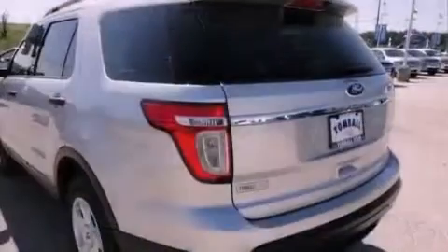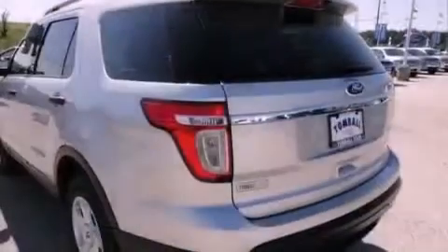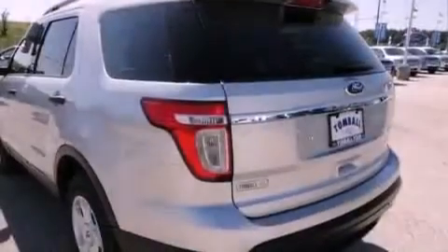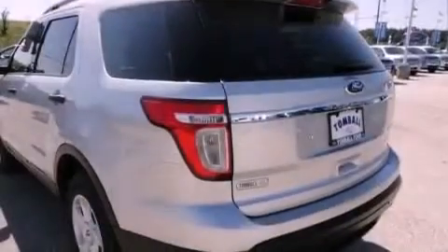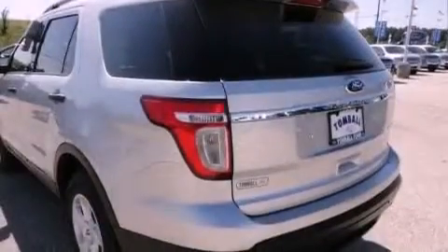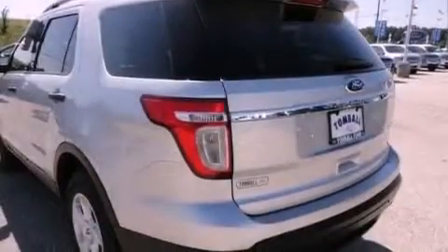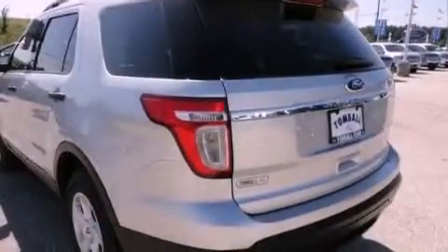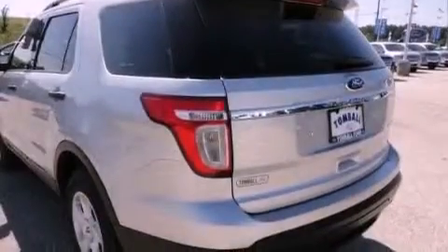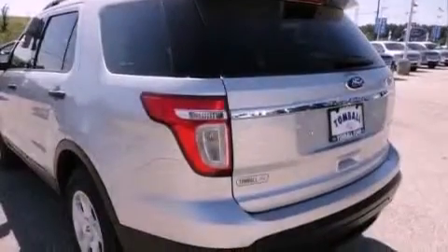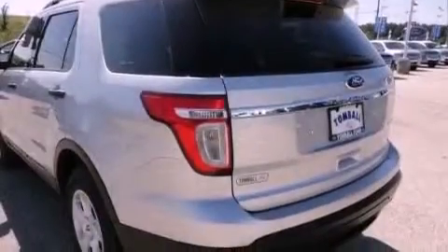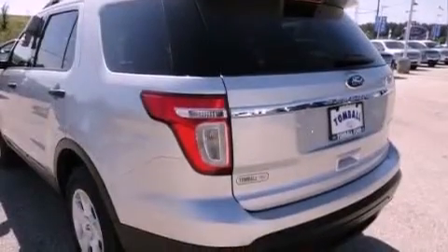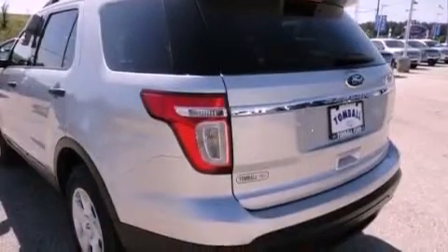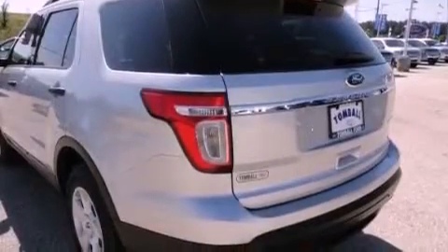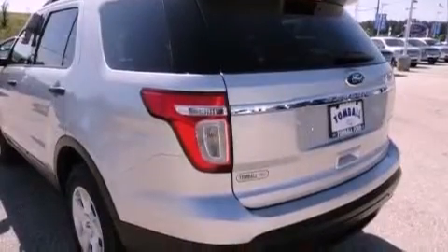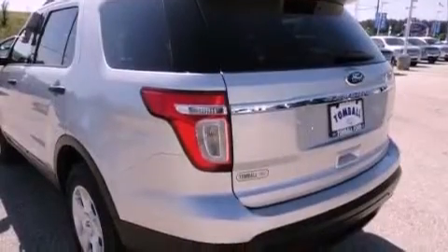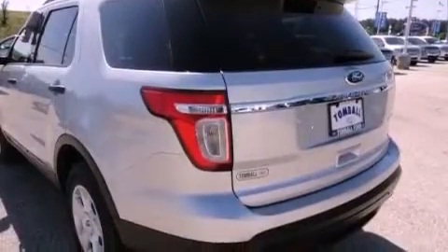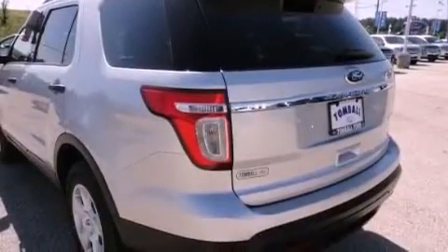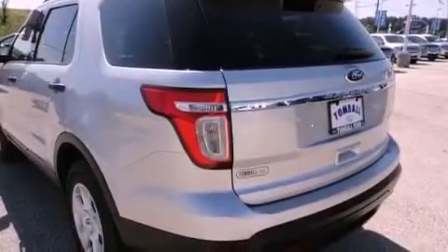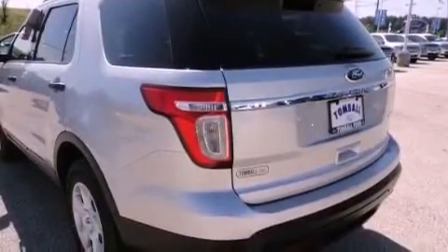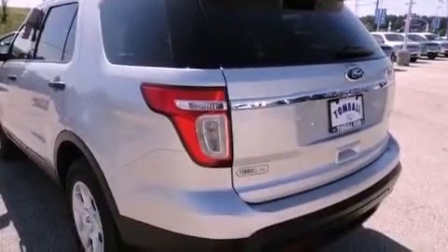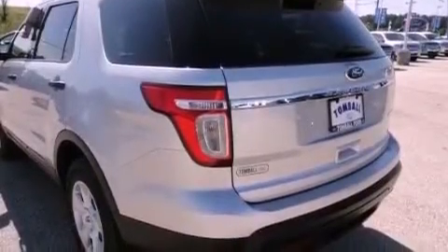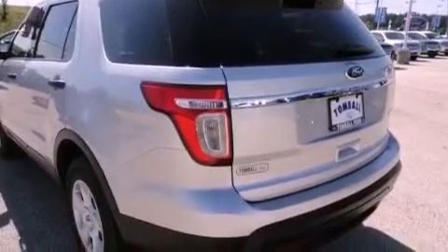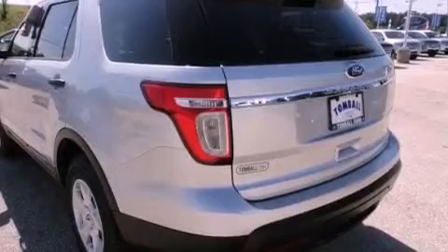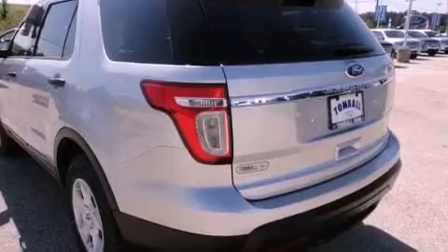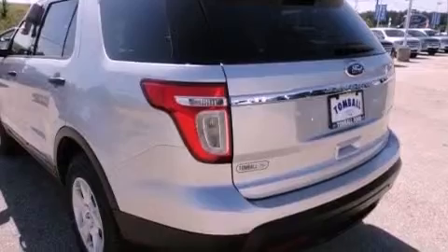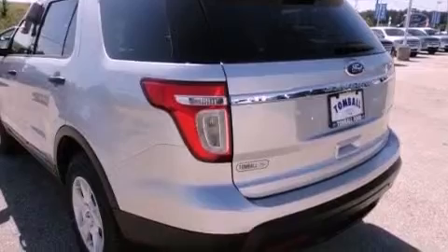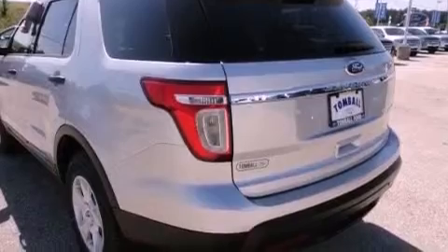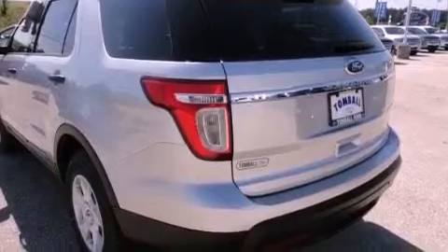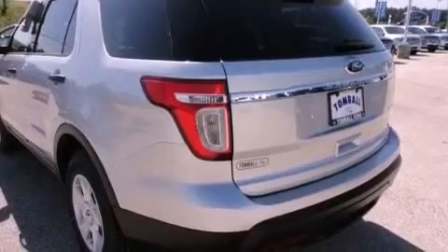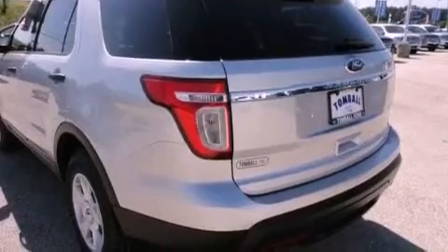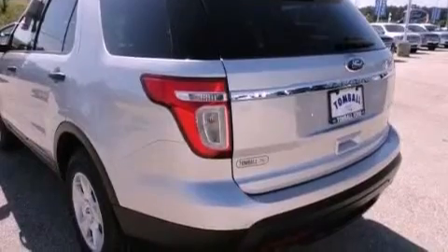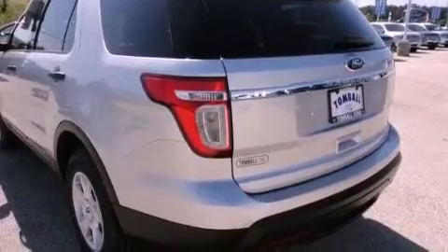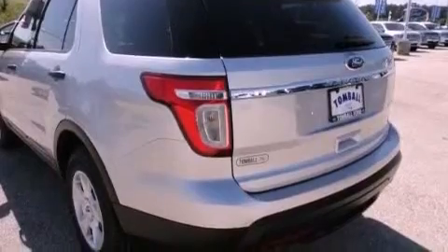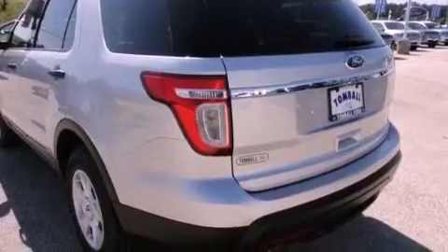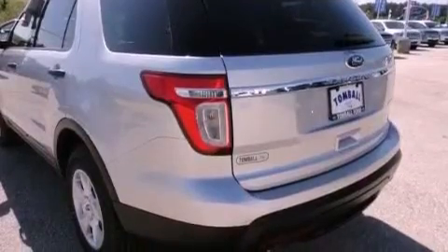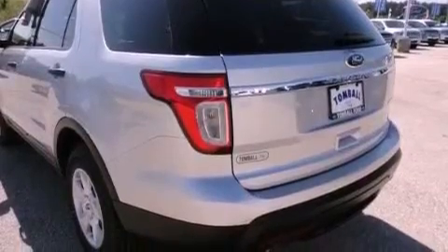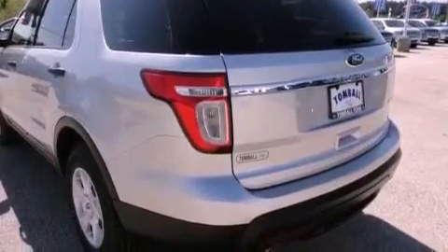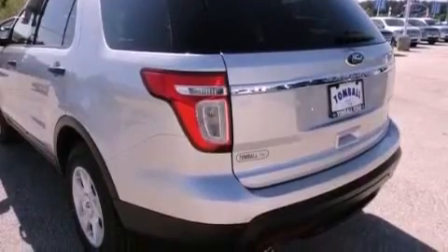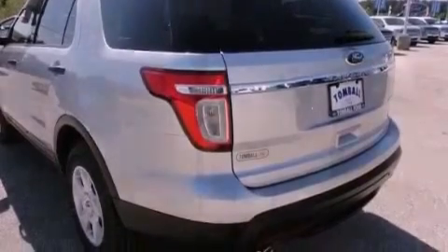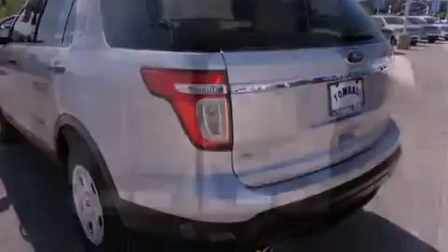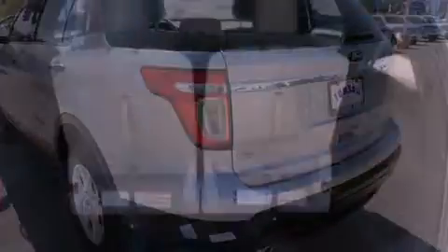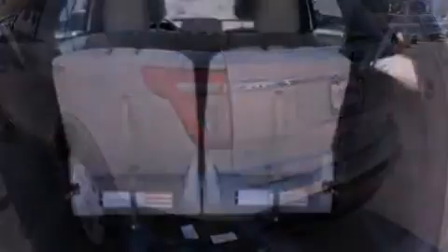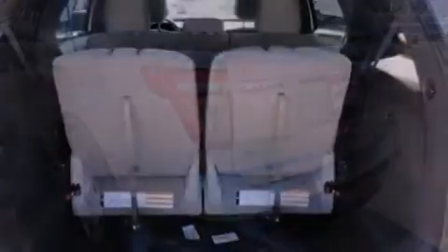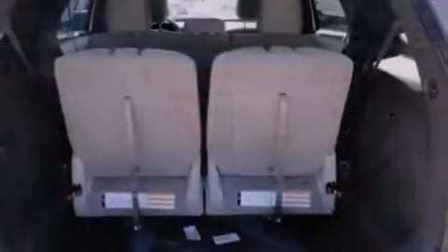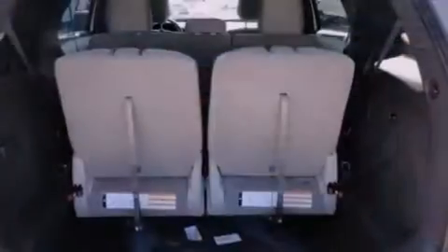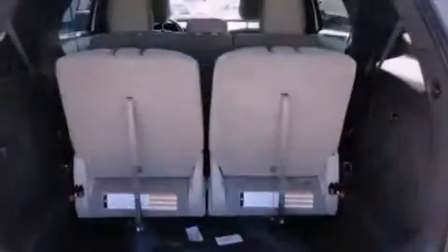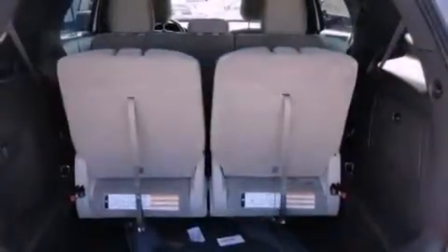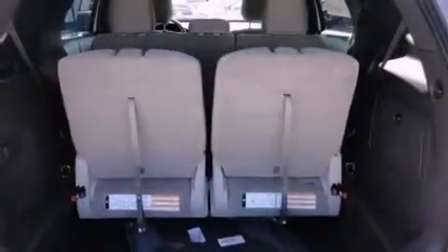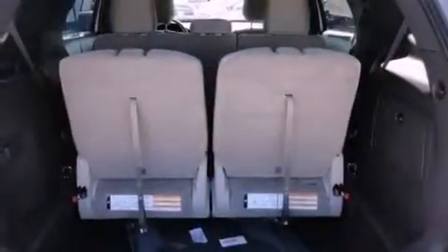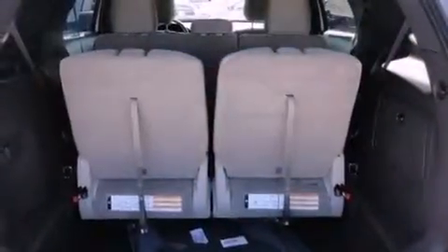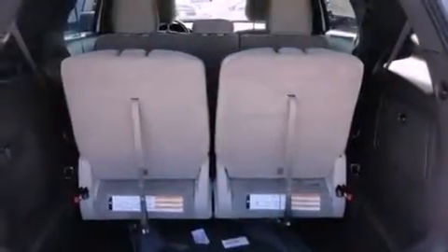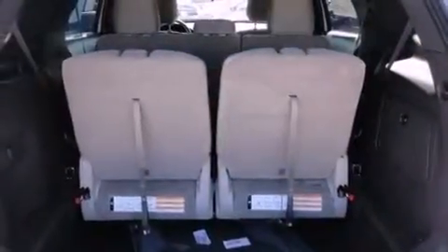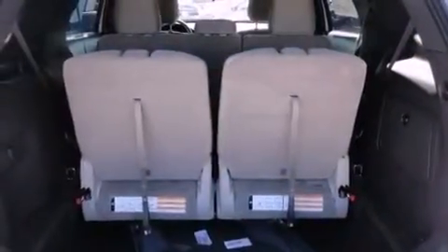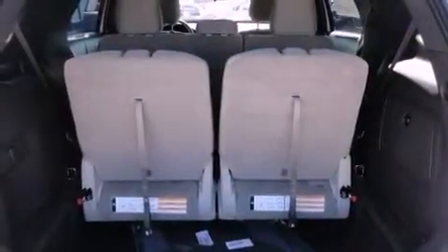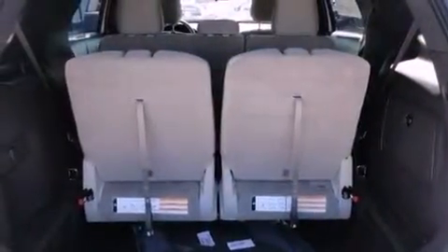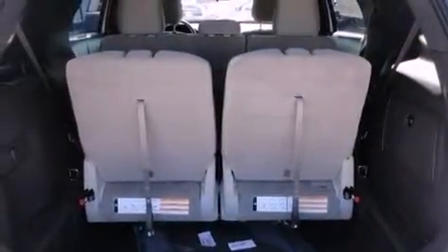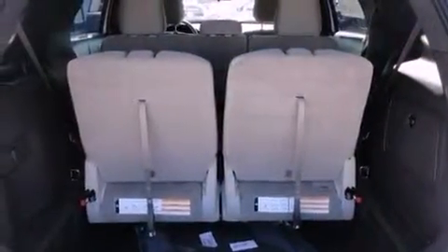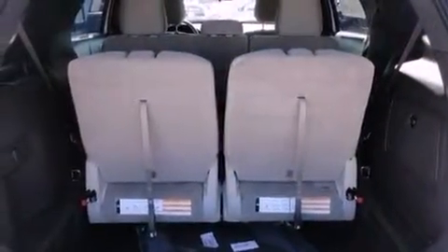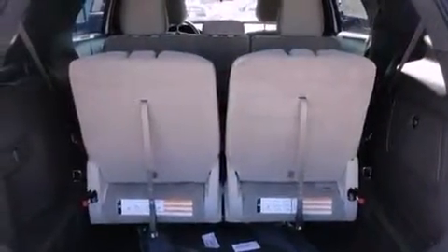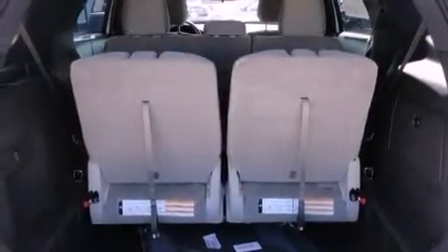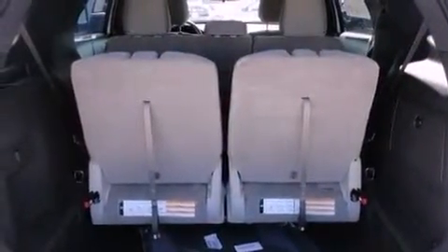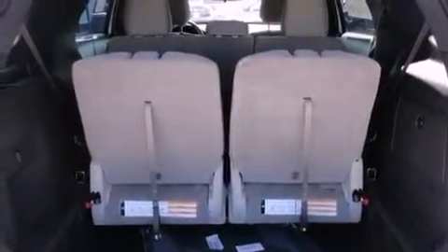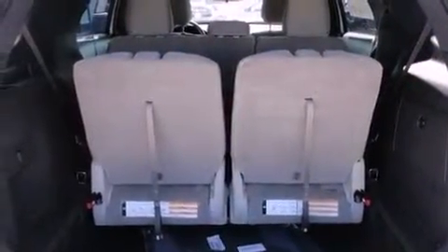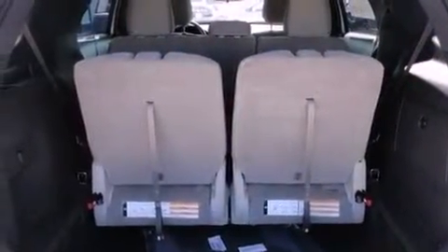Roof rails, disc brakes with an anti-lock braking system, a power driver's seat, and an anti-theft protection system.